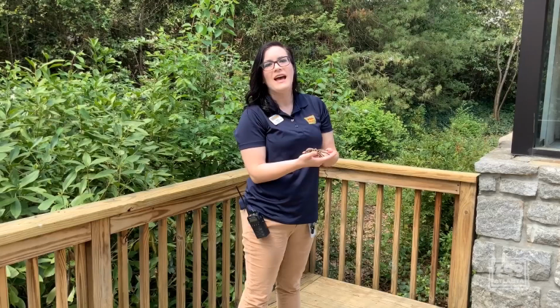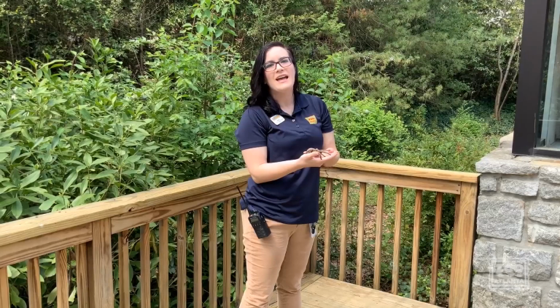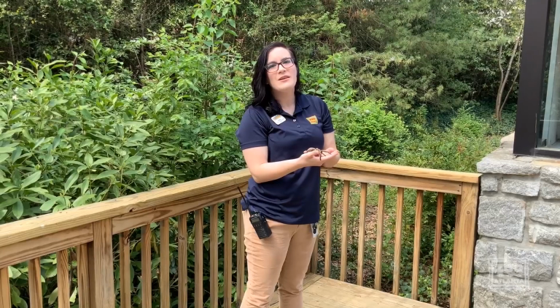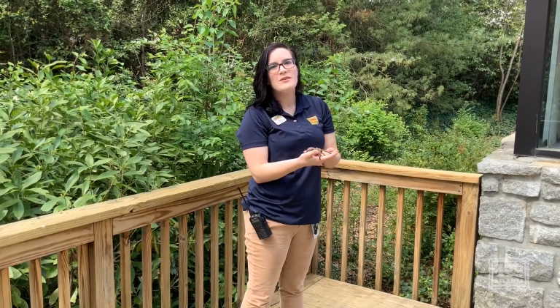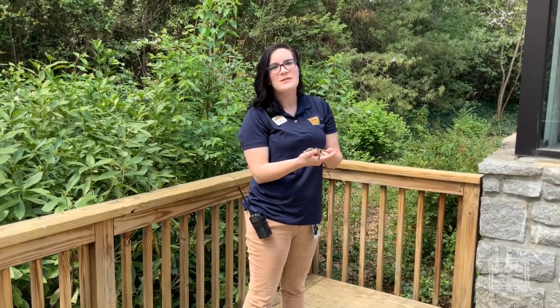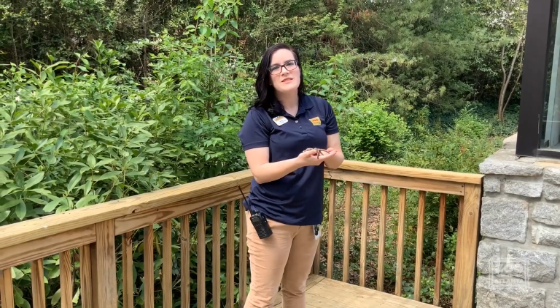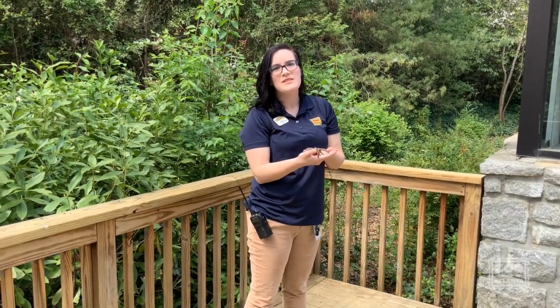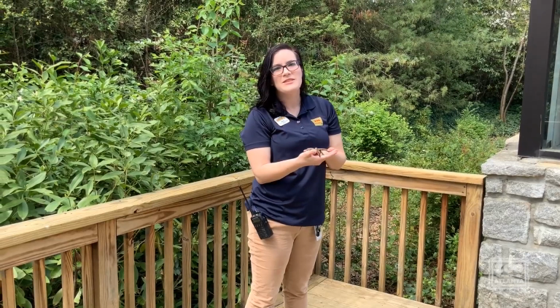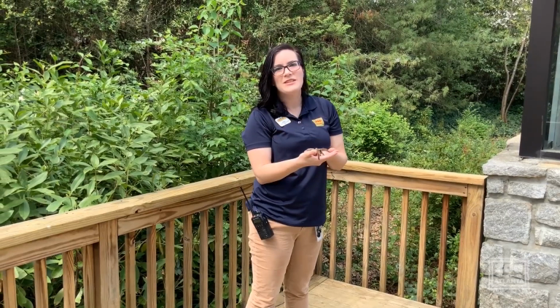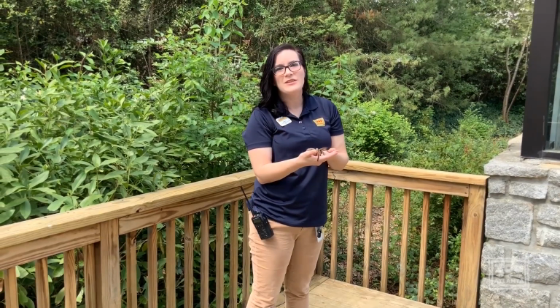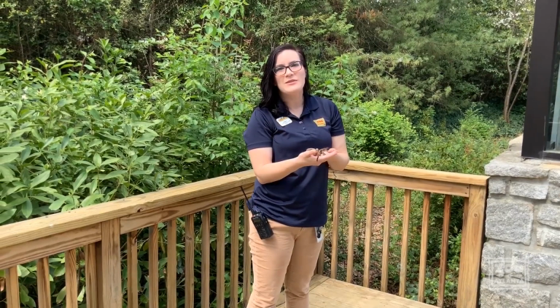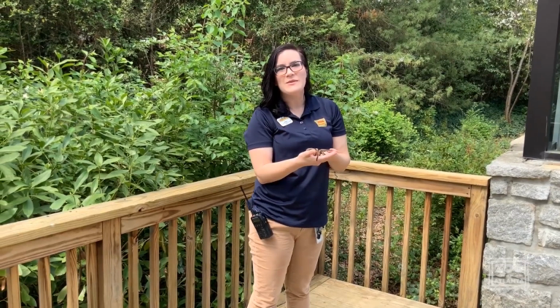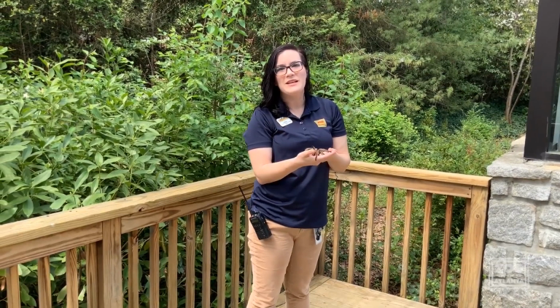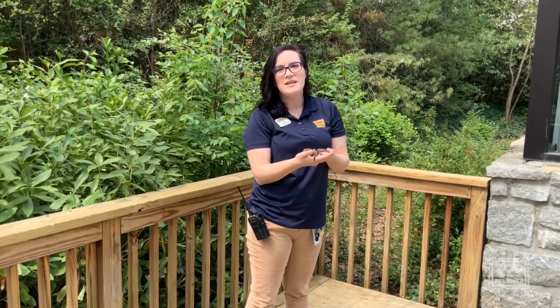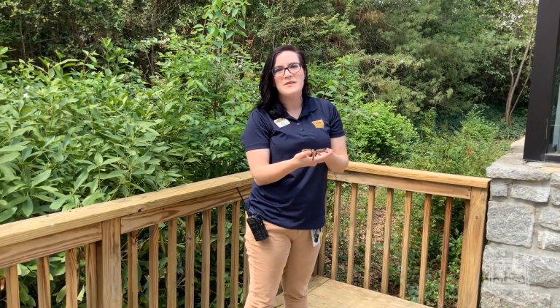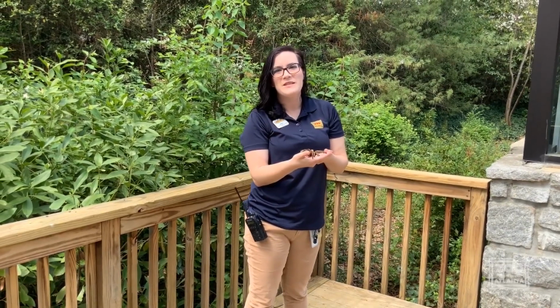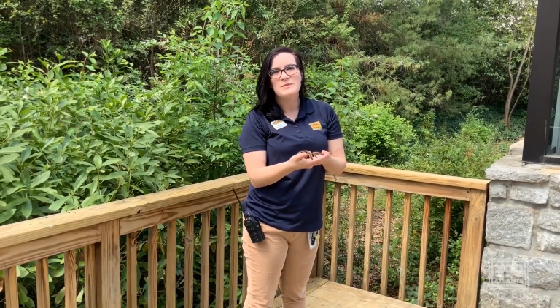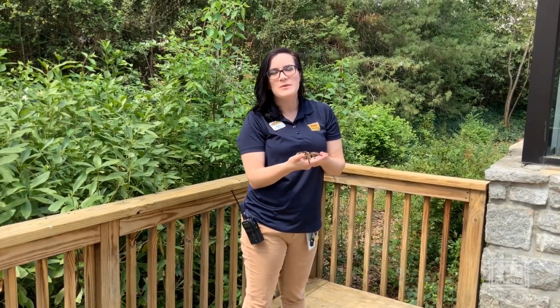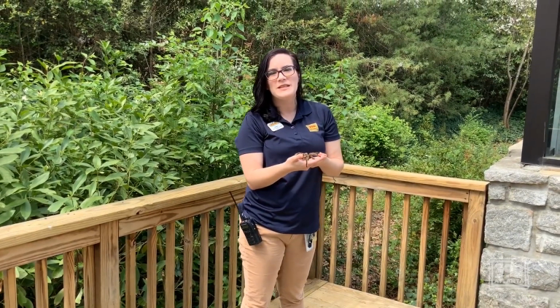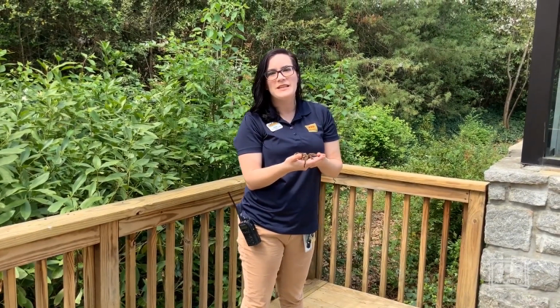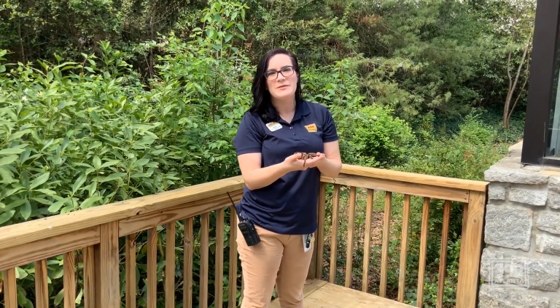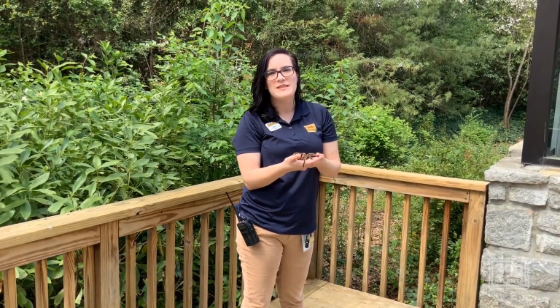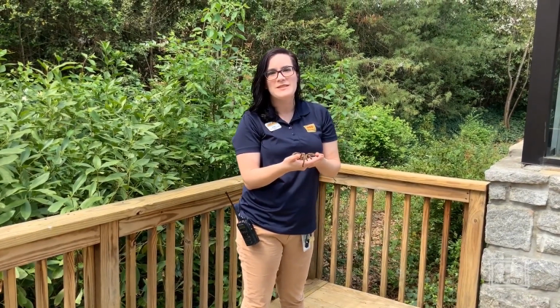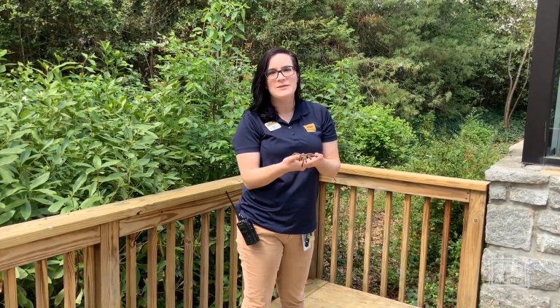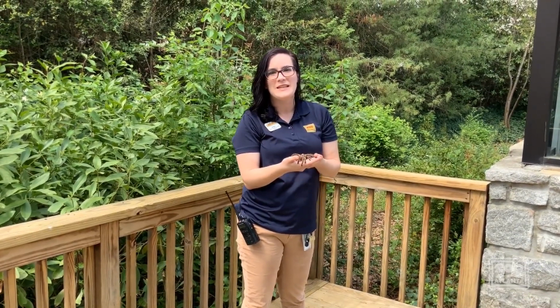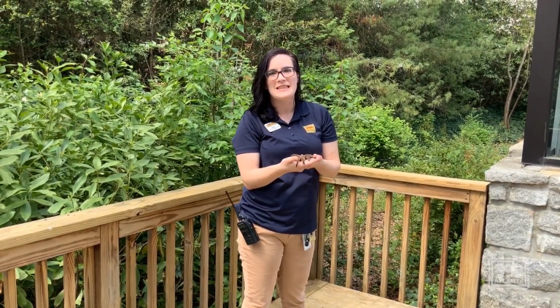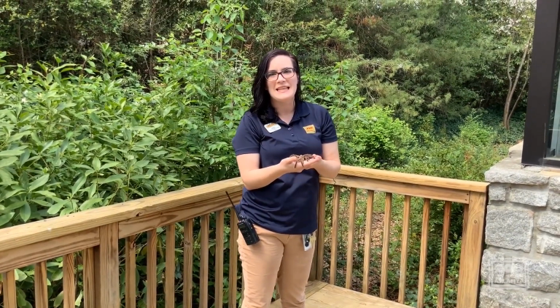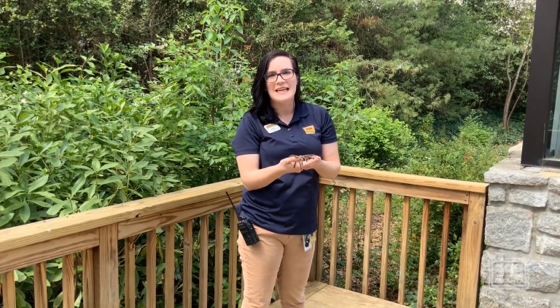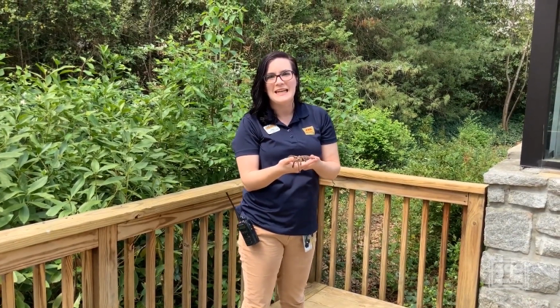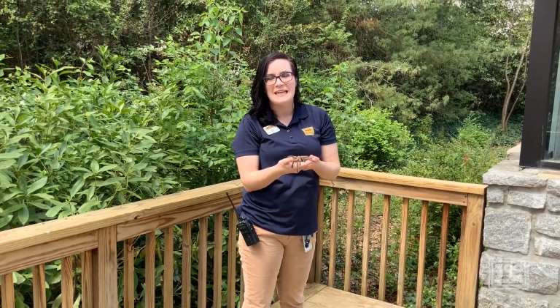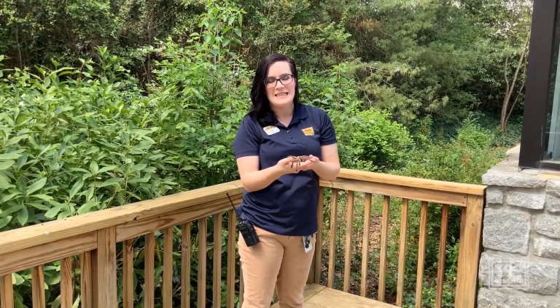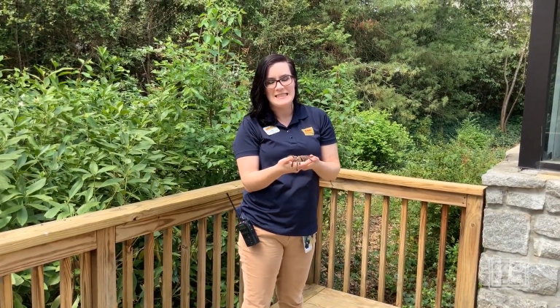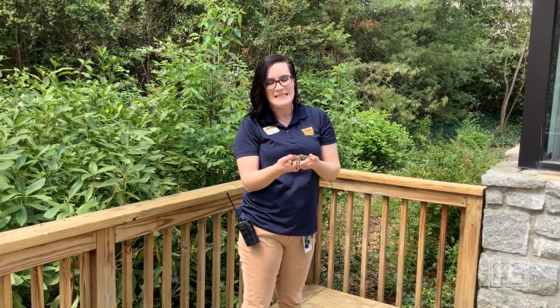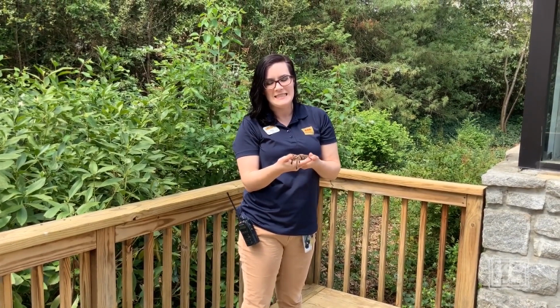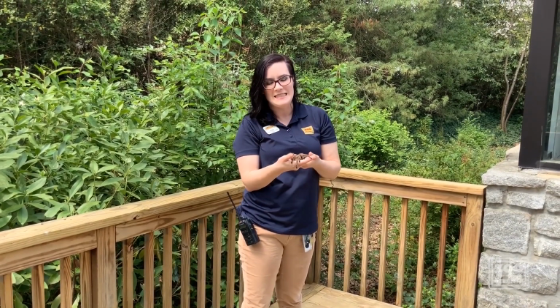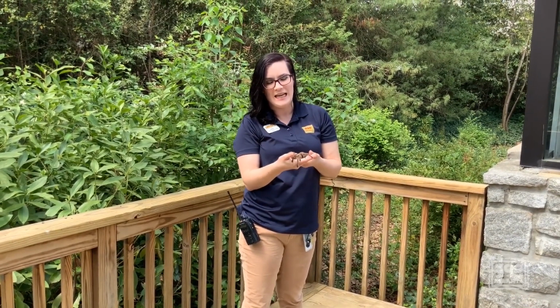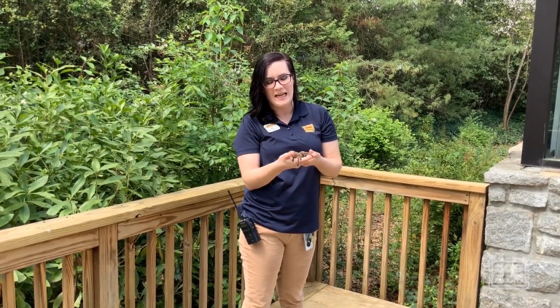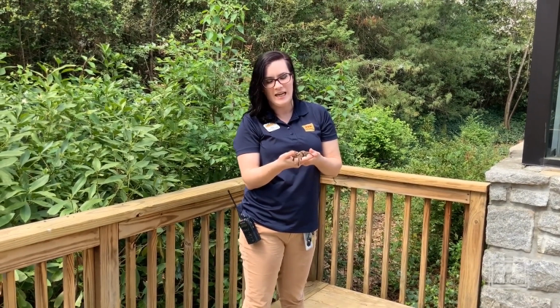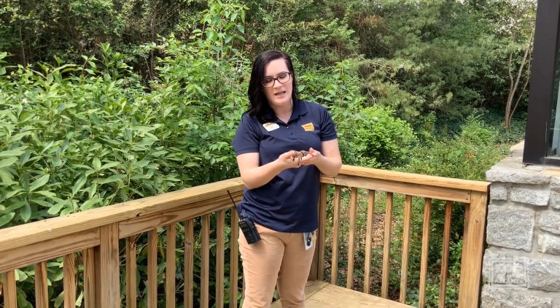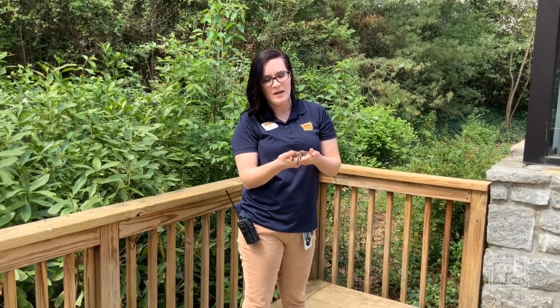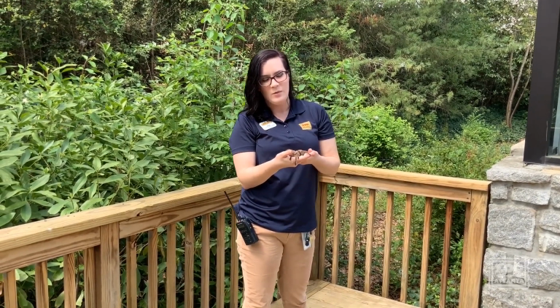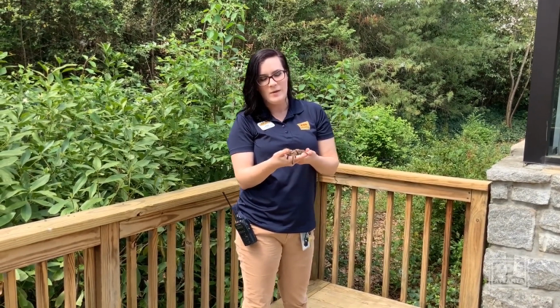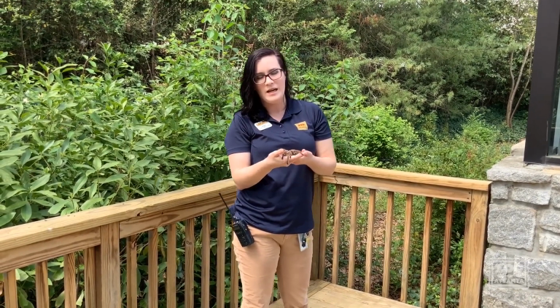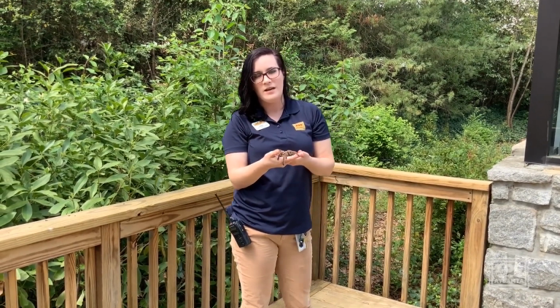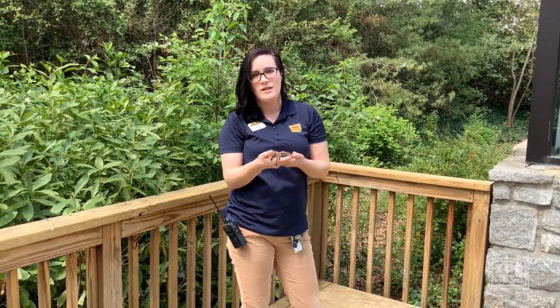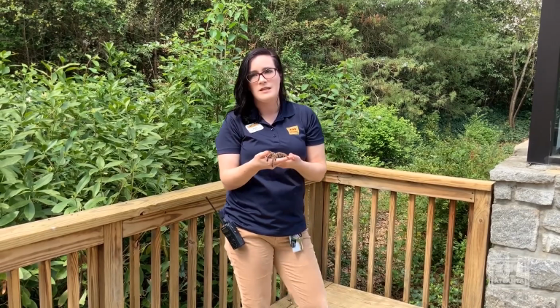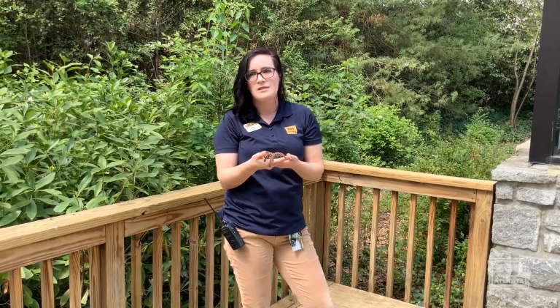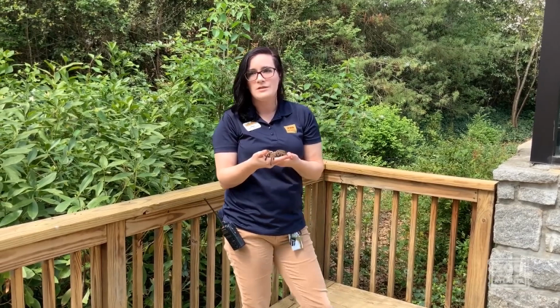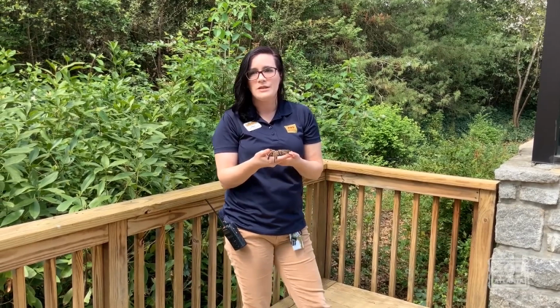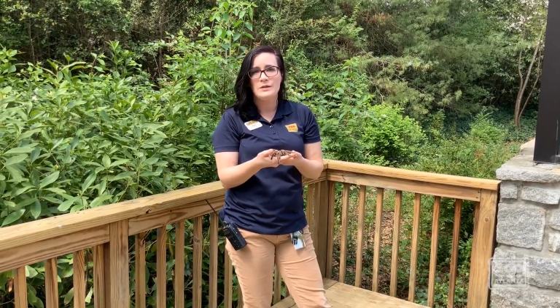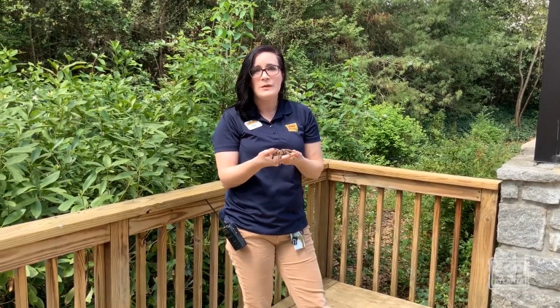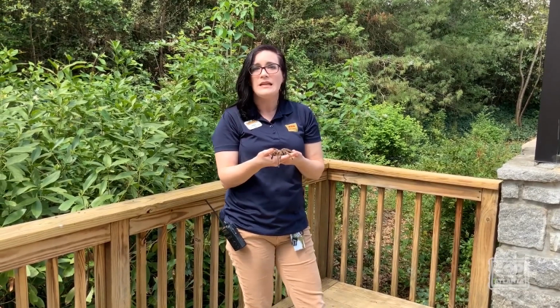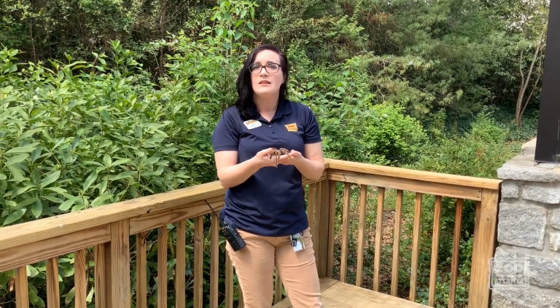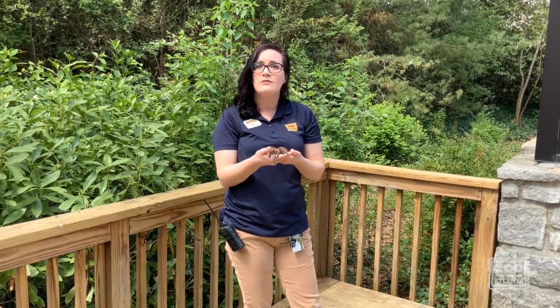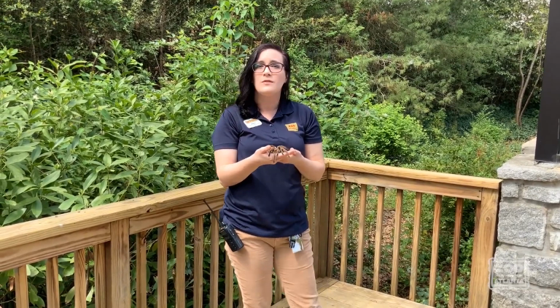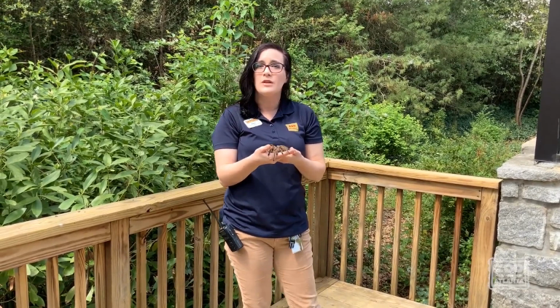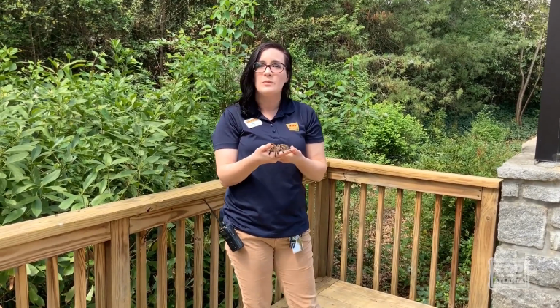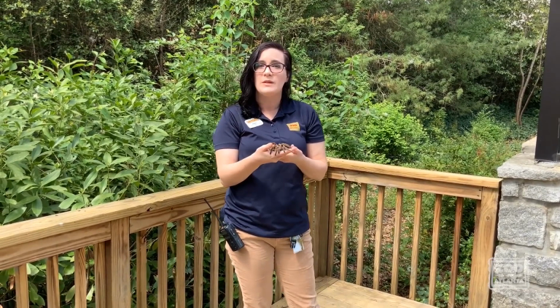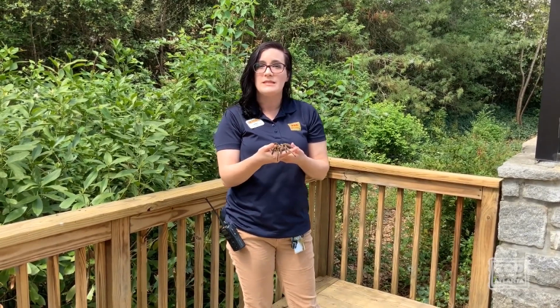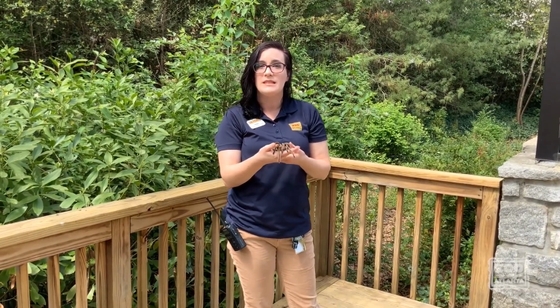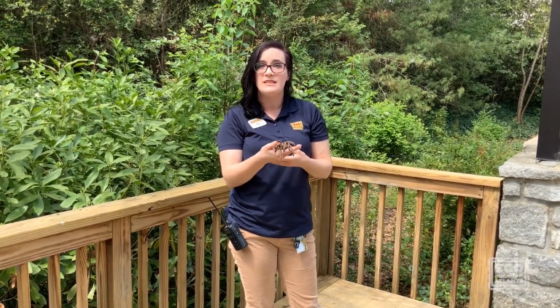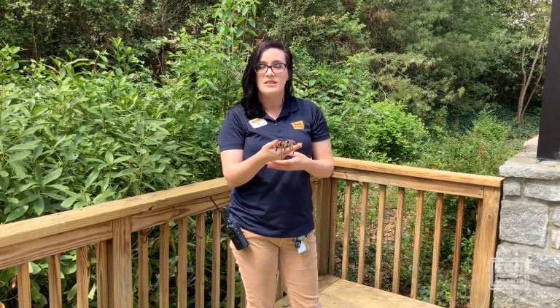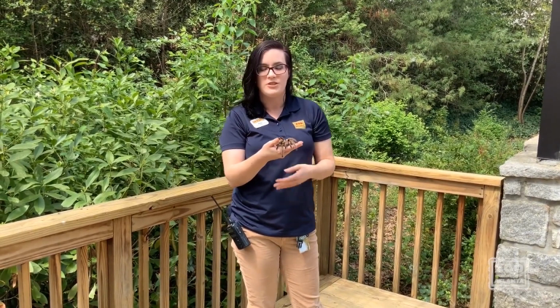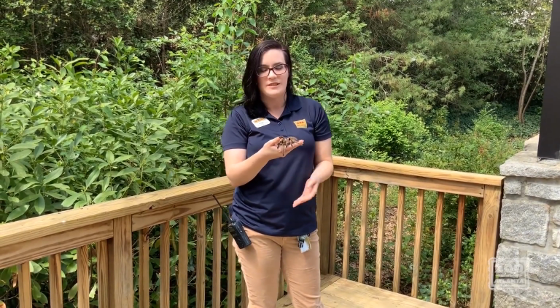Hey, welcome to Zoo to You. My name is Brittany with Zoo Atlanta, and today we have a Zoo to You invertebrates edition.